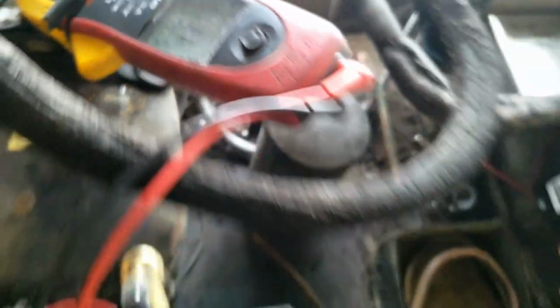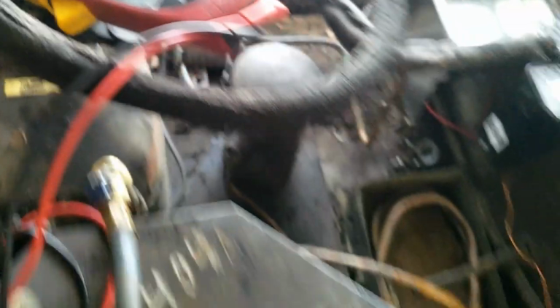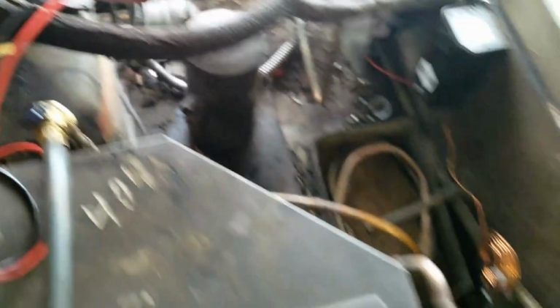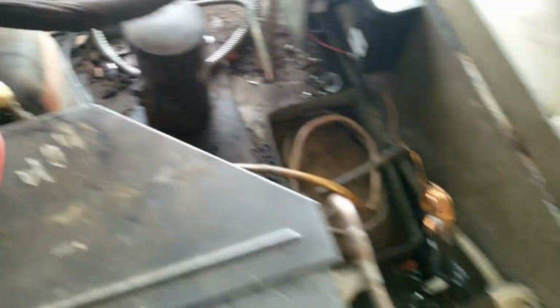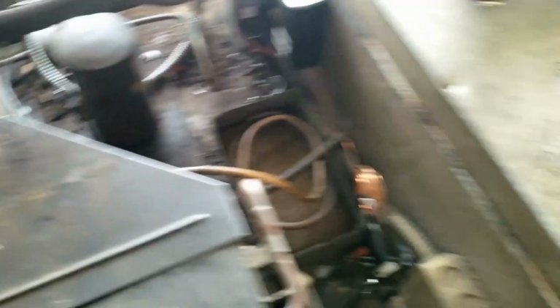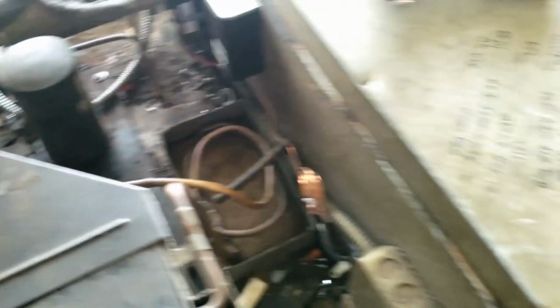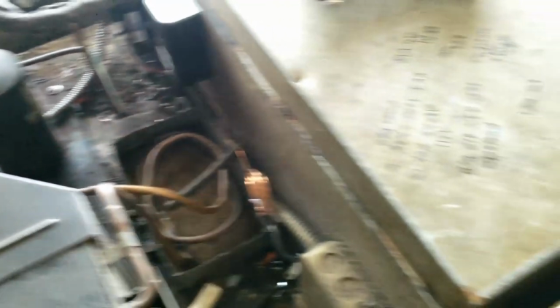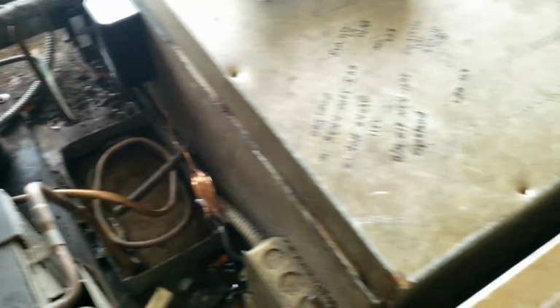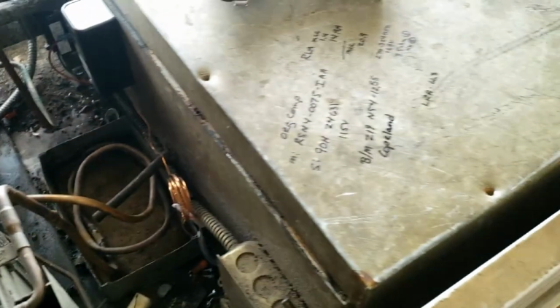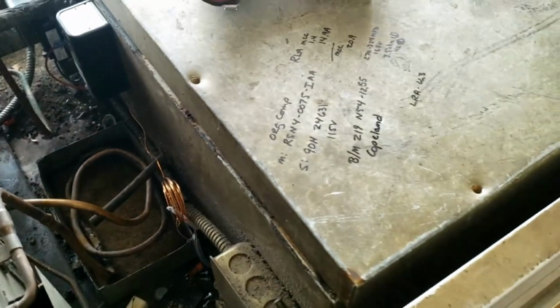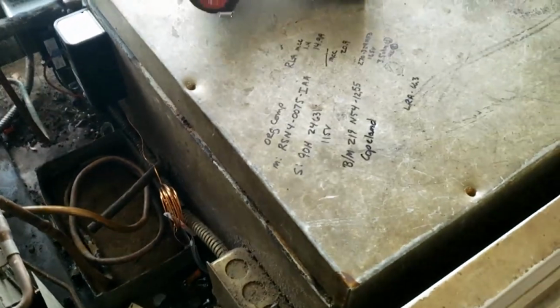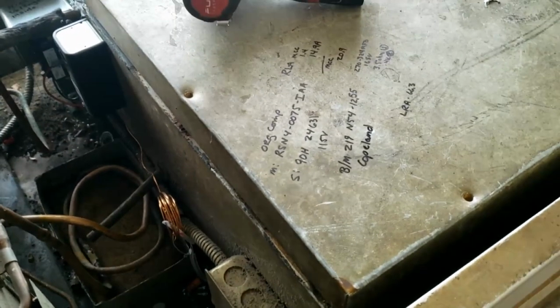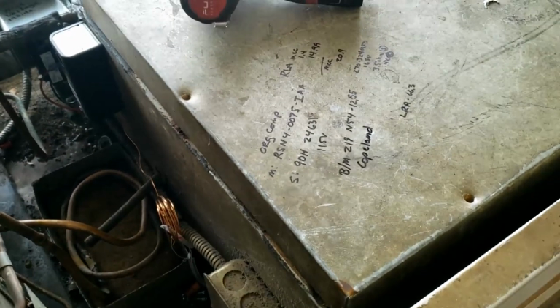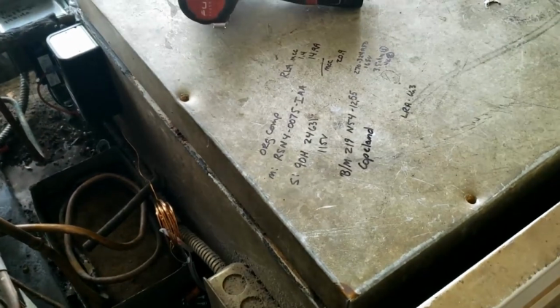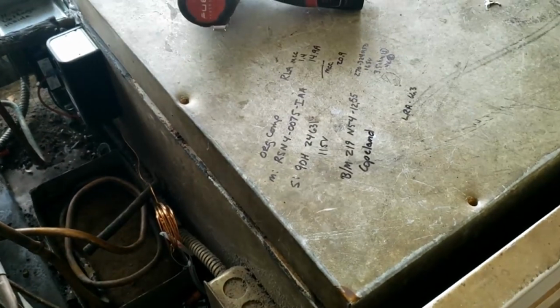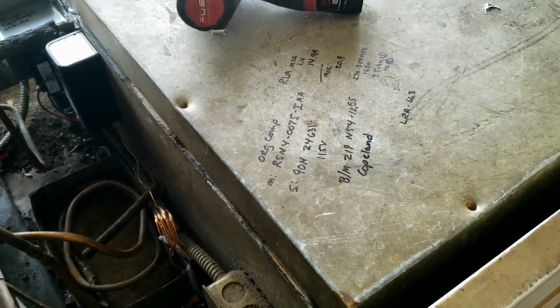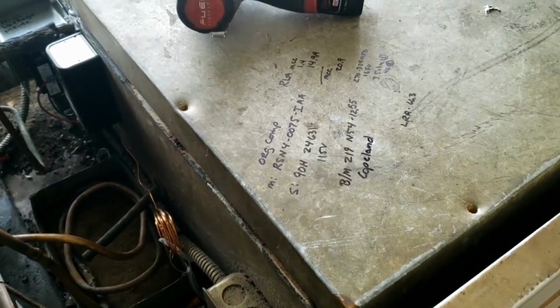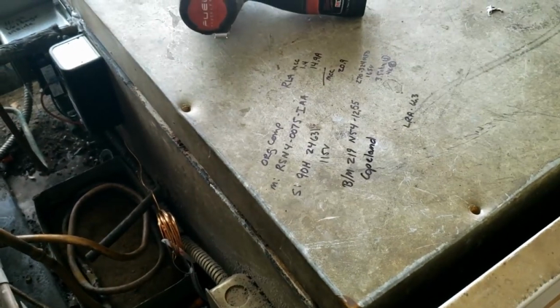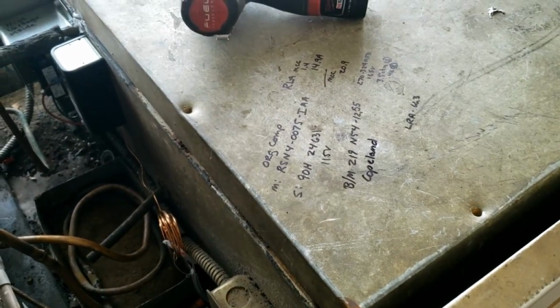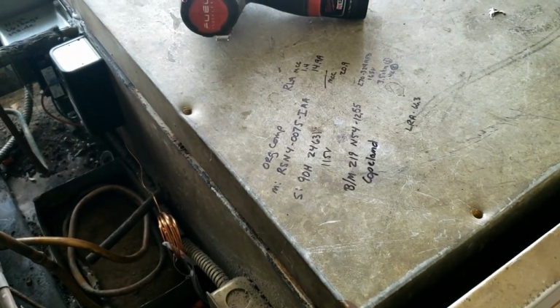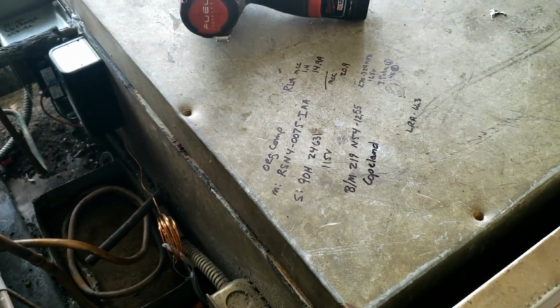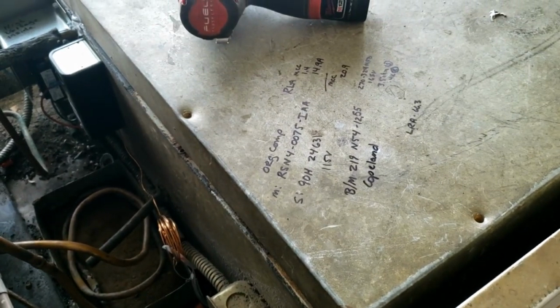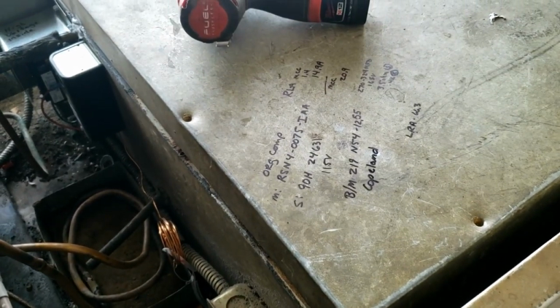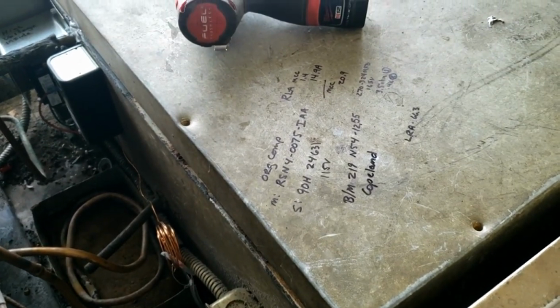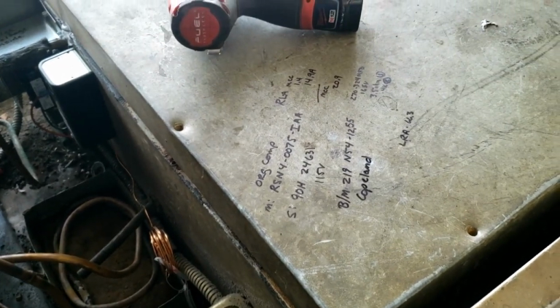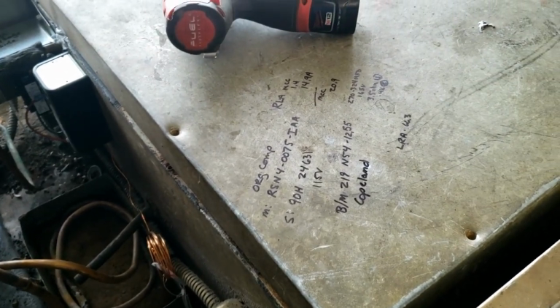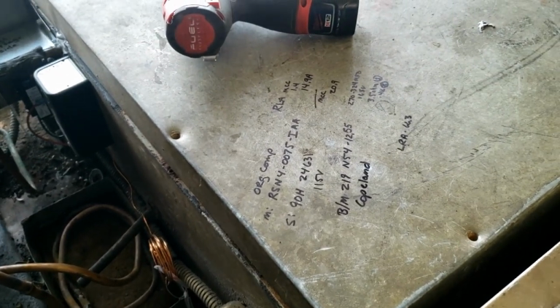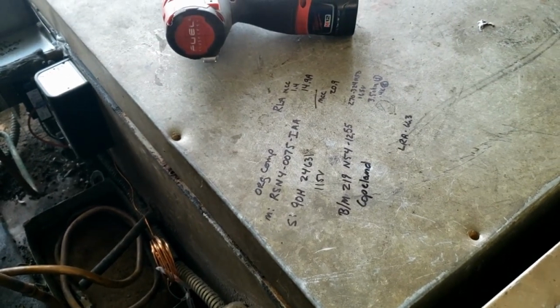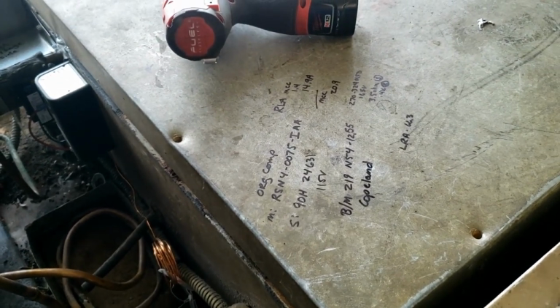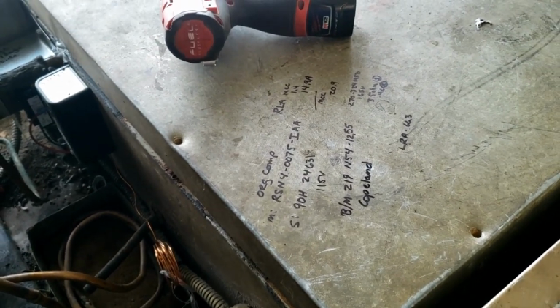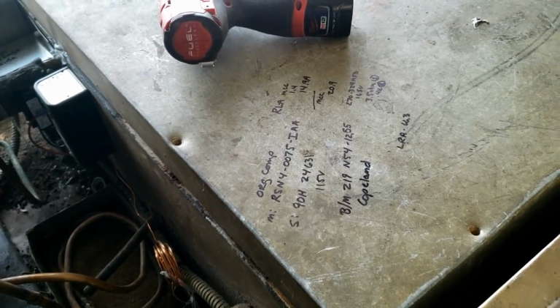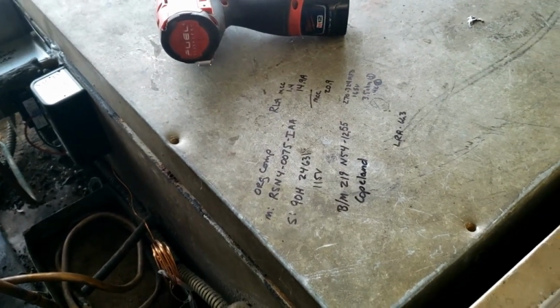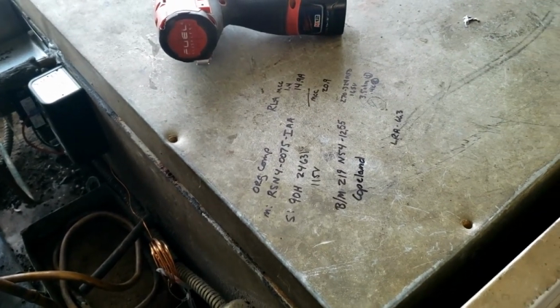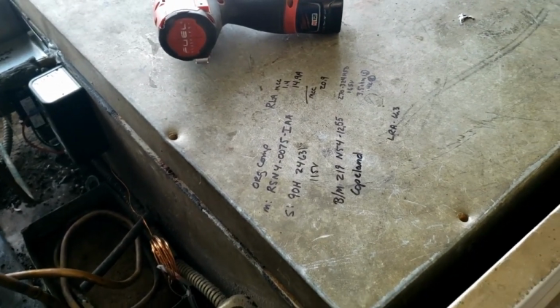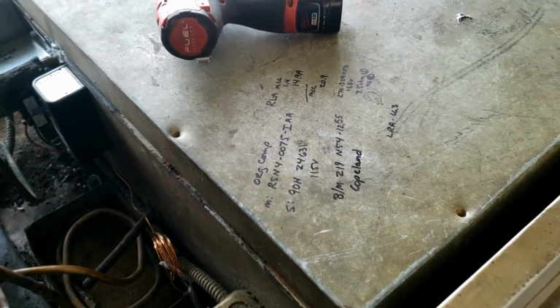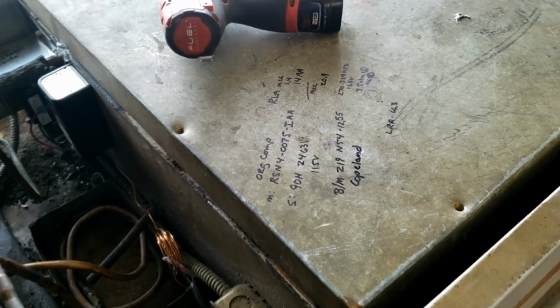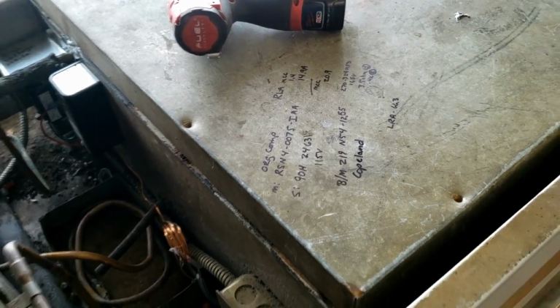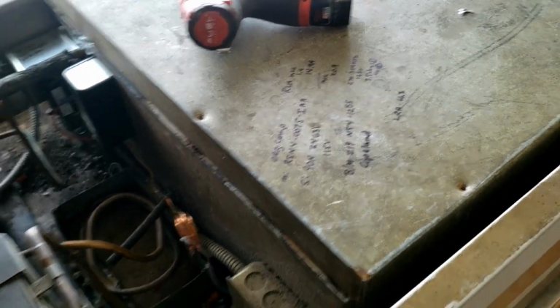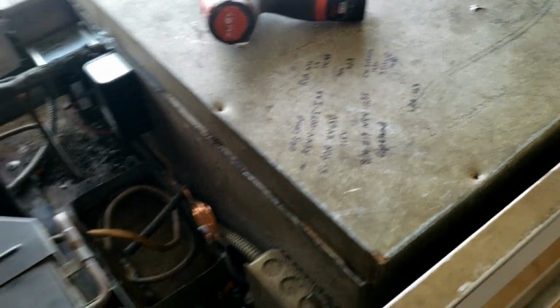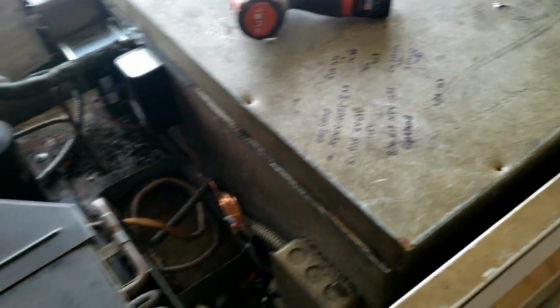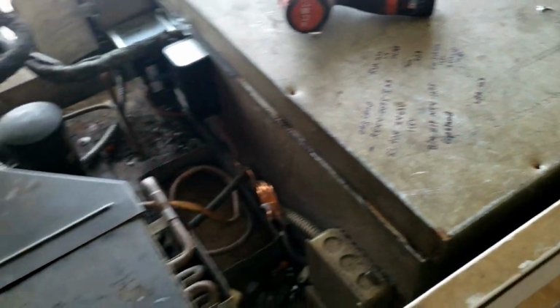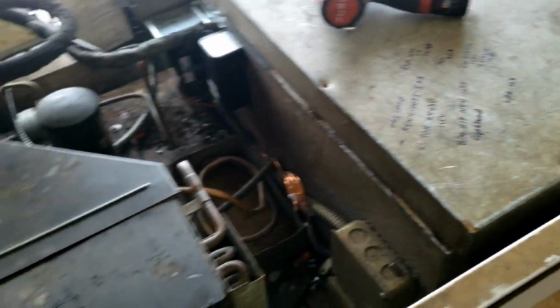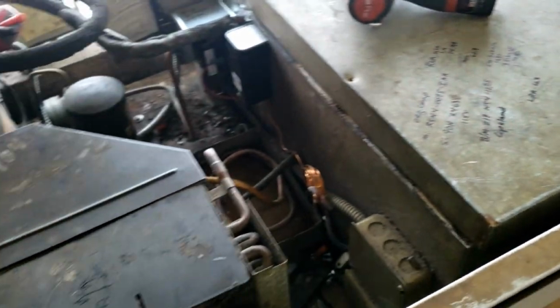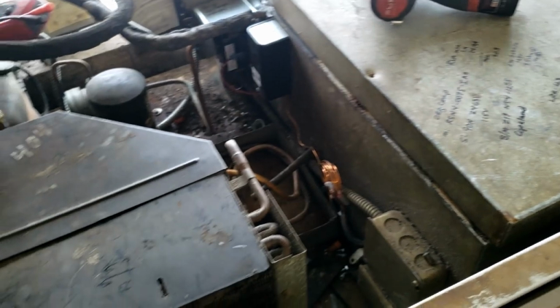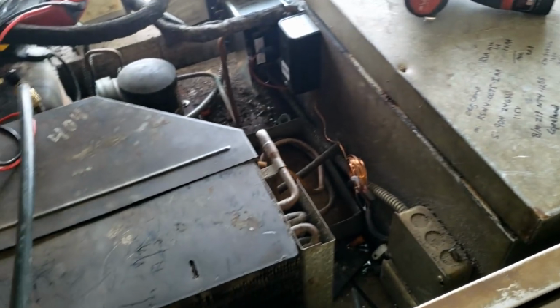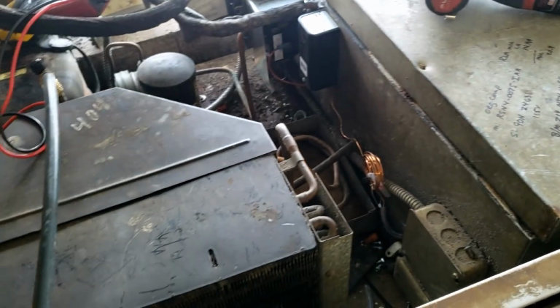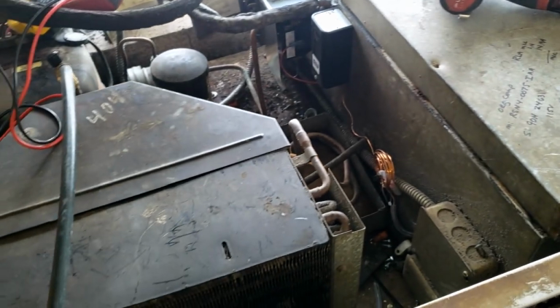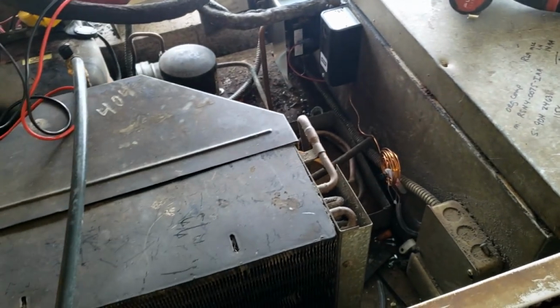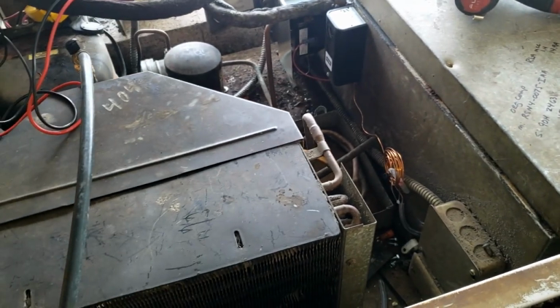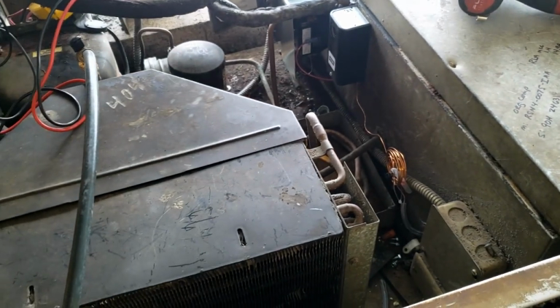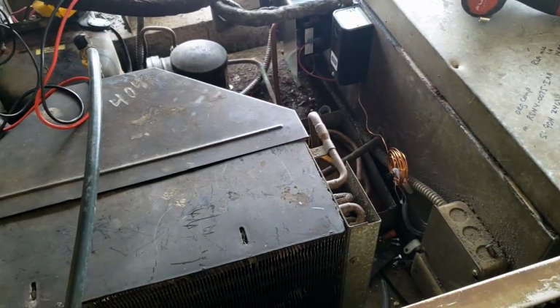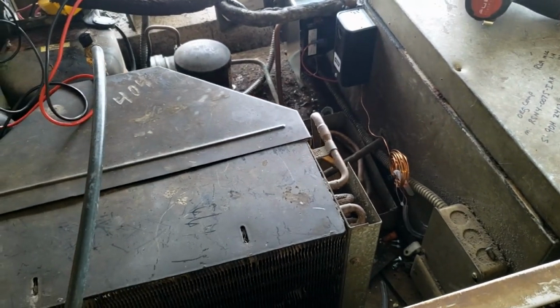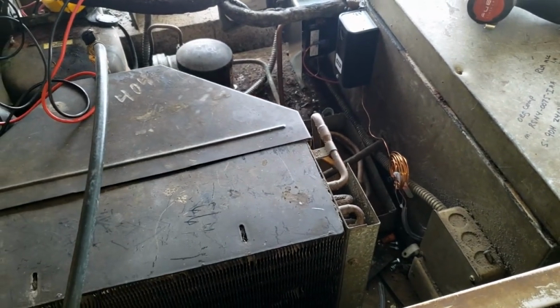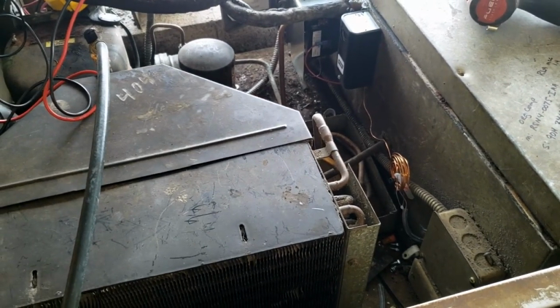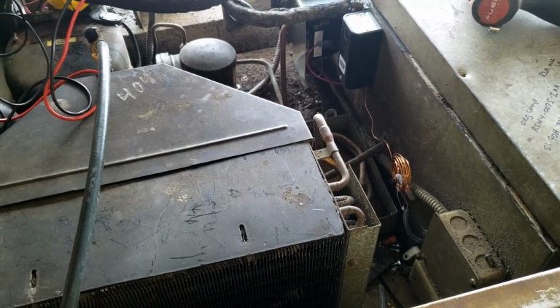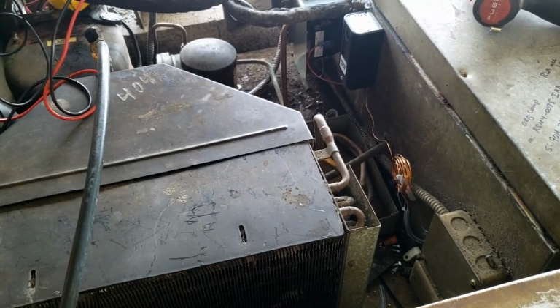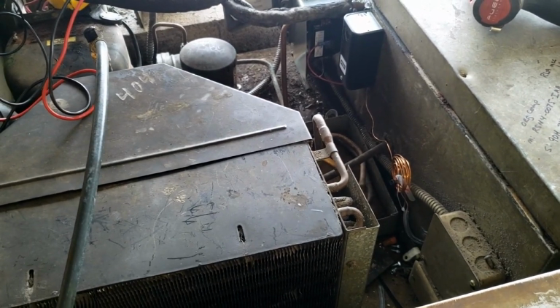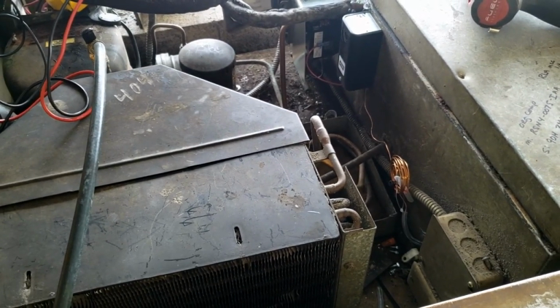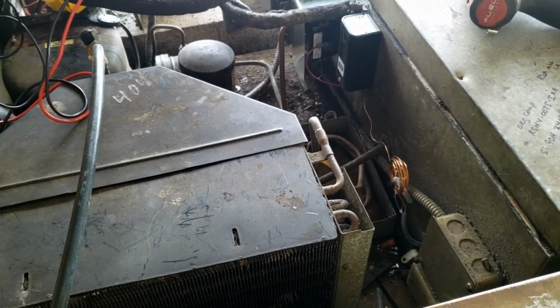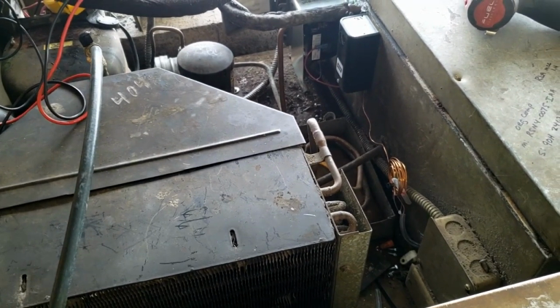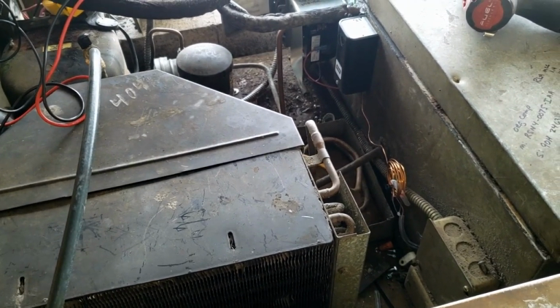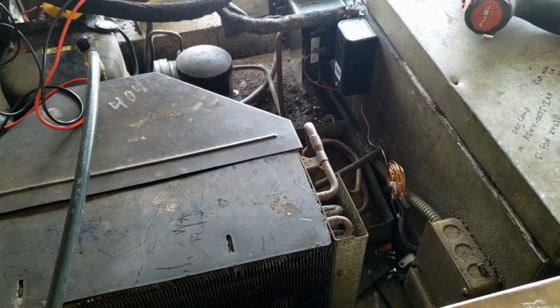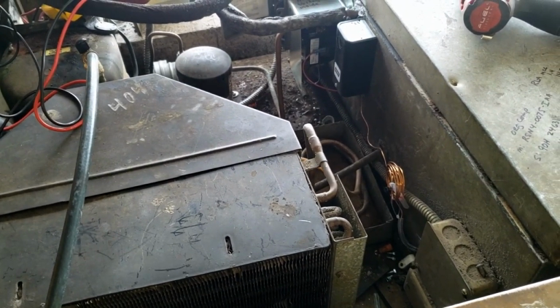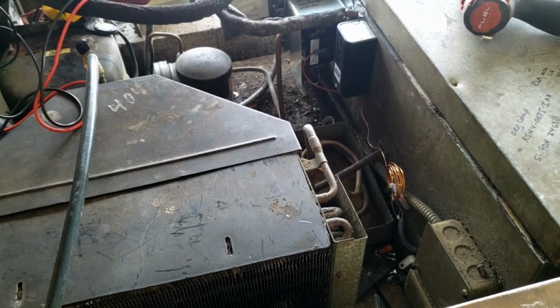We're at 13.9 amps now. The rated load is 14.9, so things are starting to look better once she's getting under normal operating conditions.